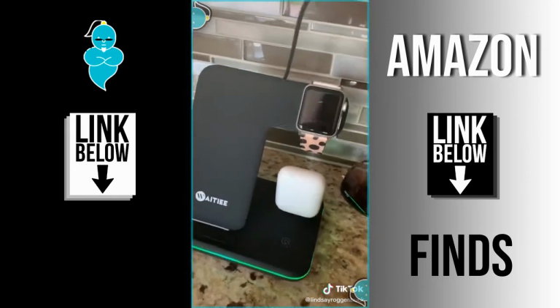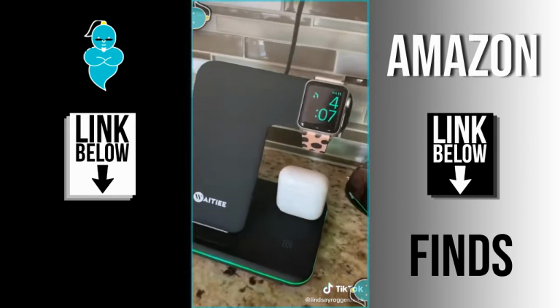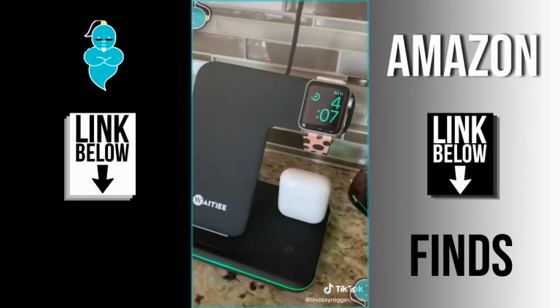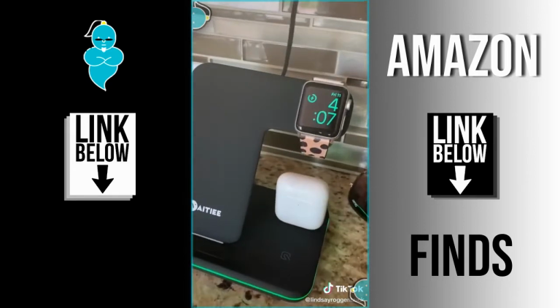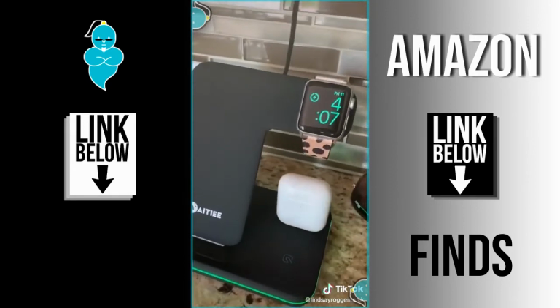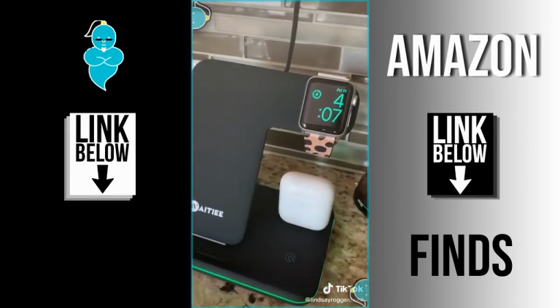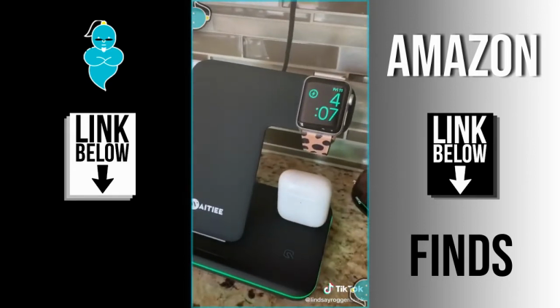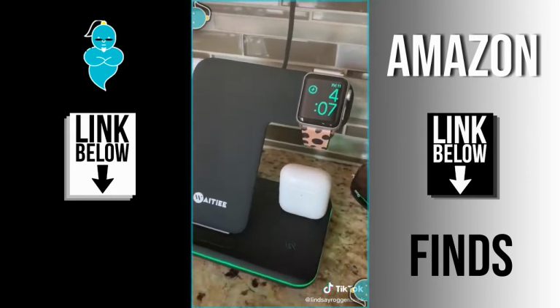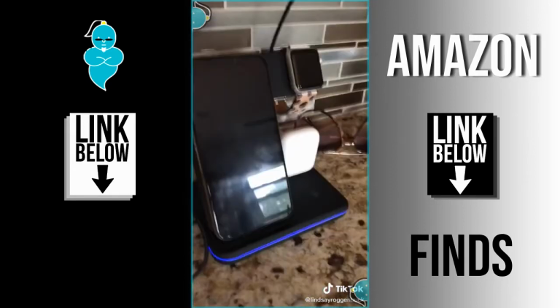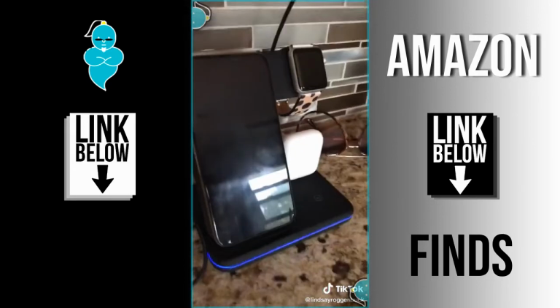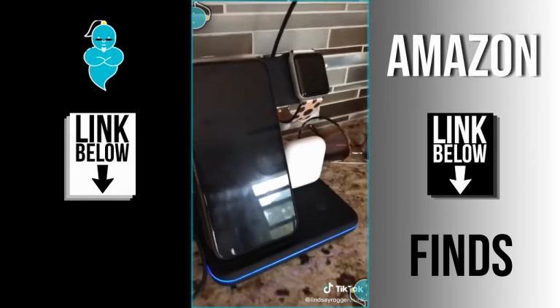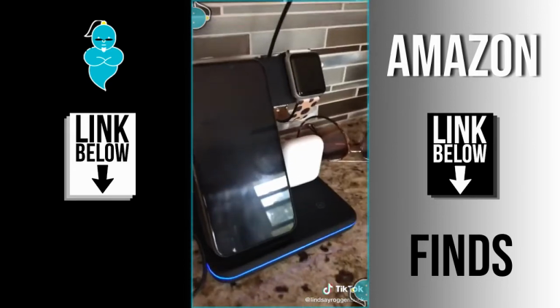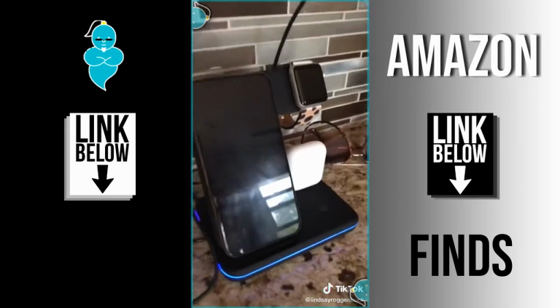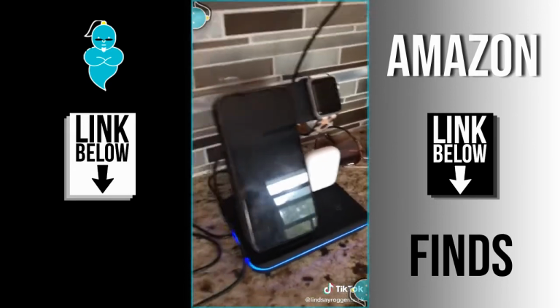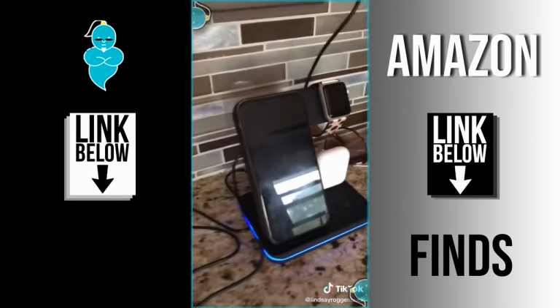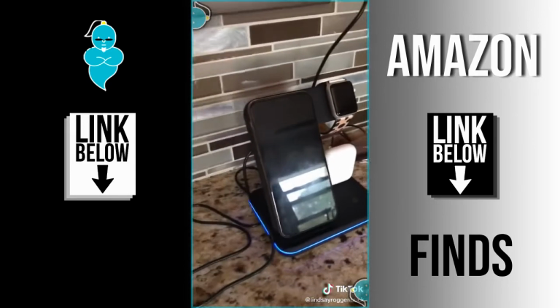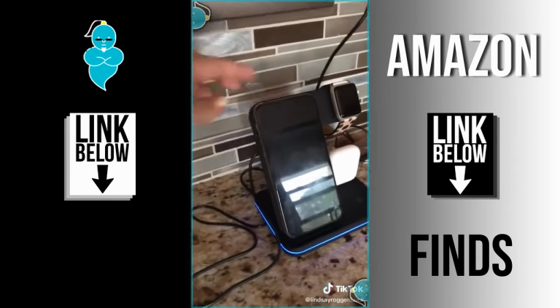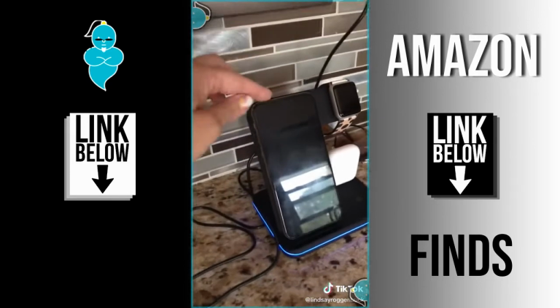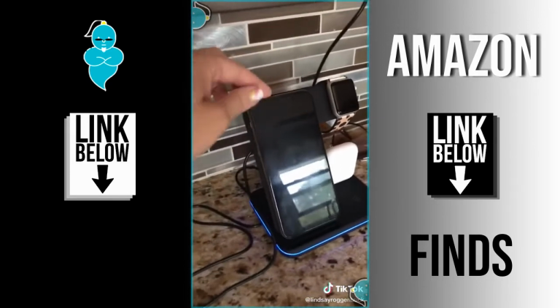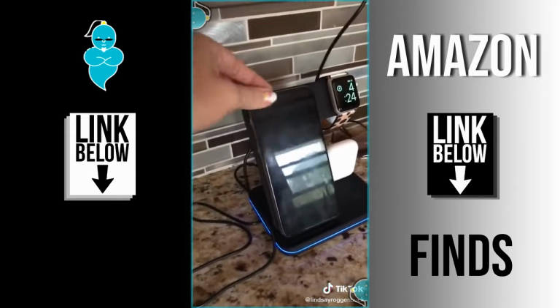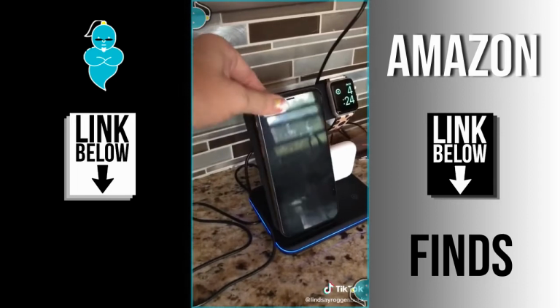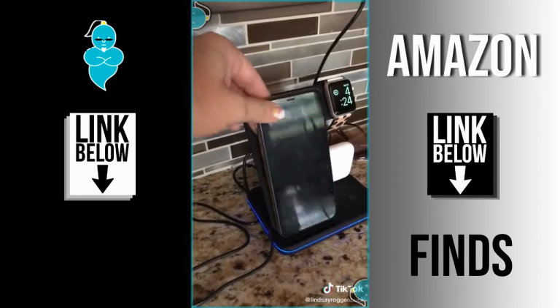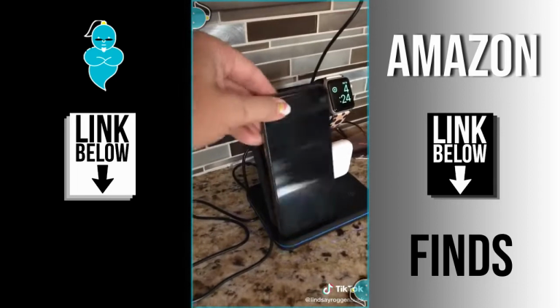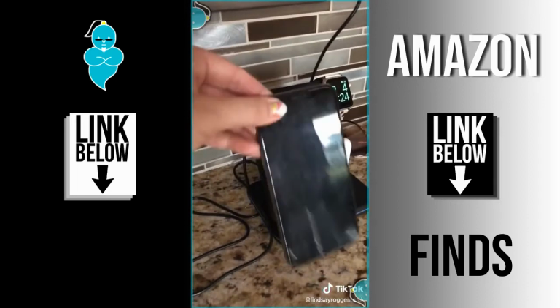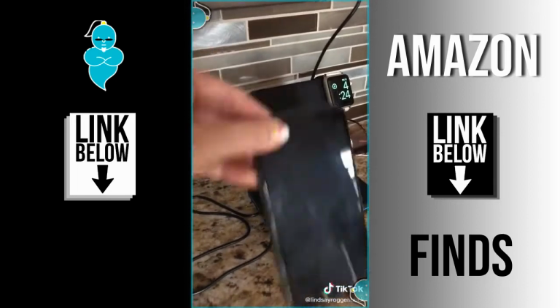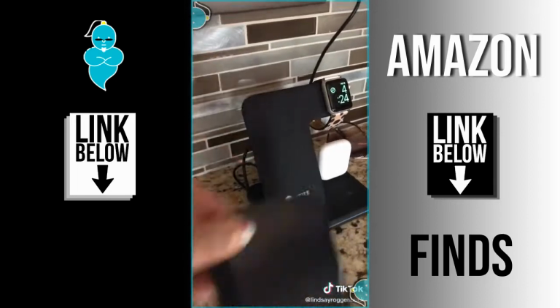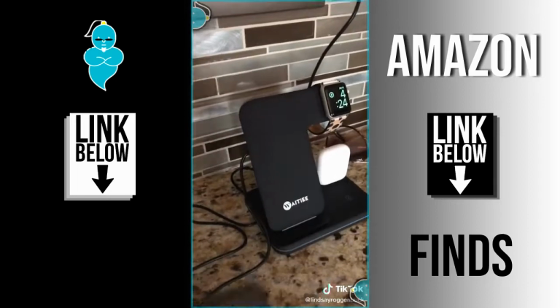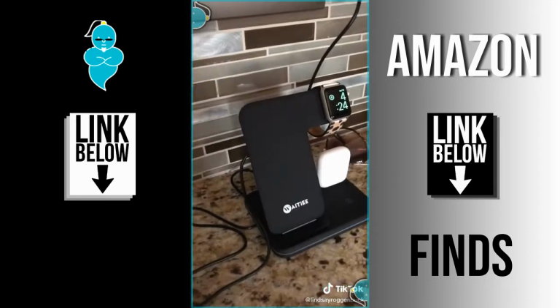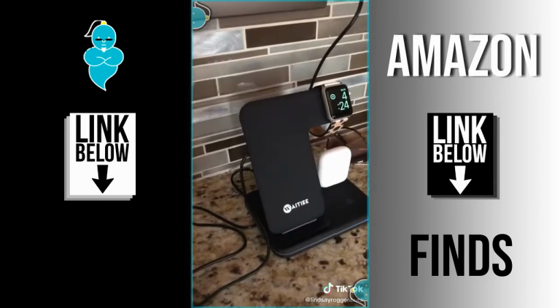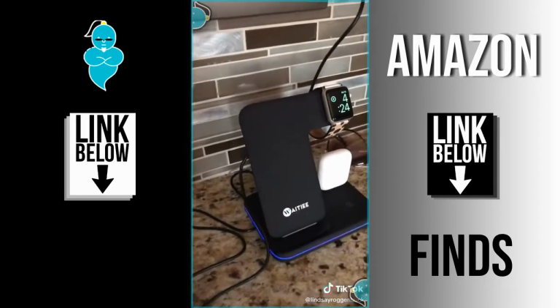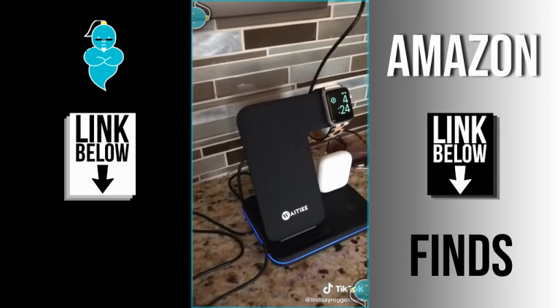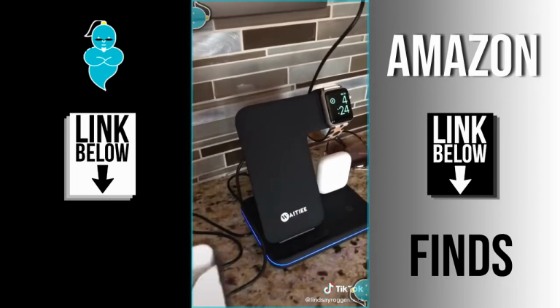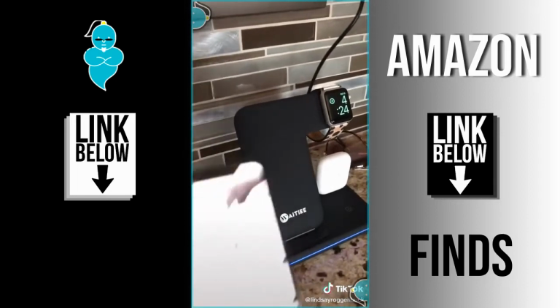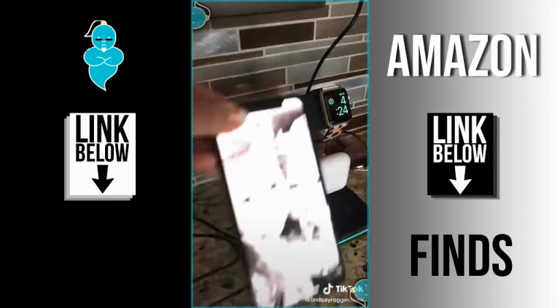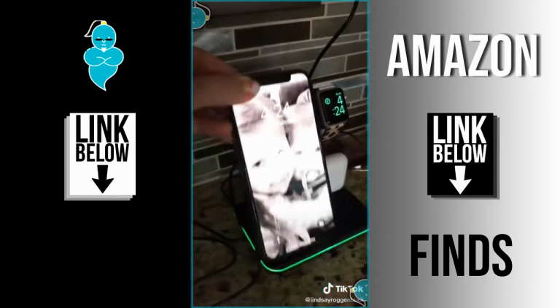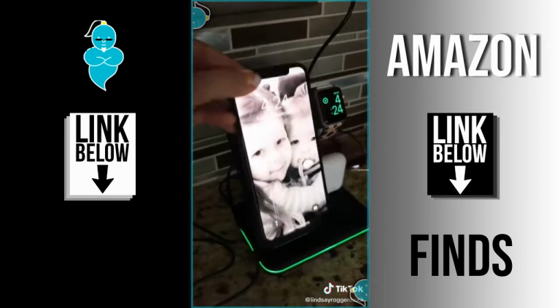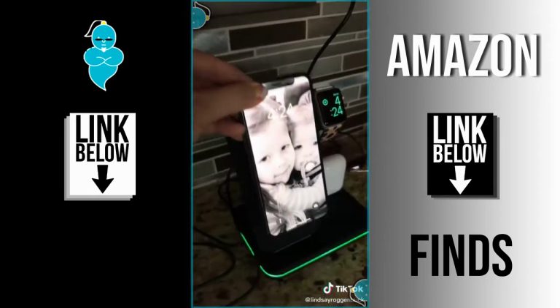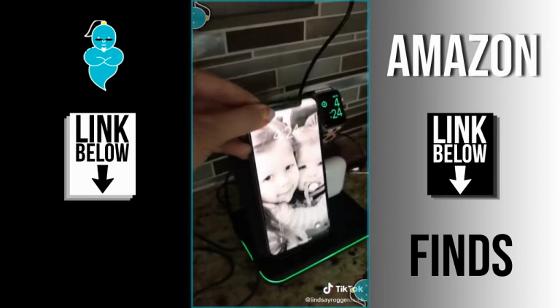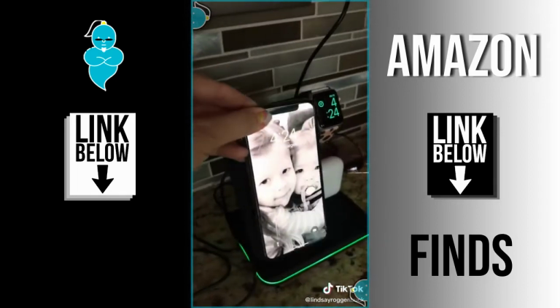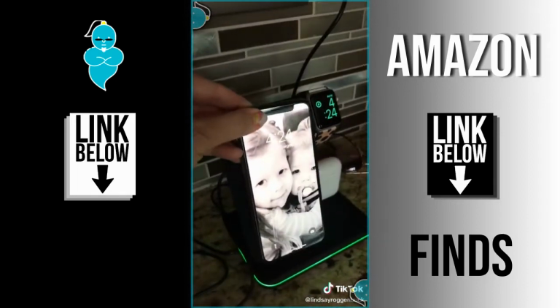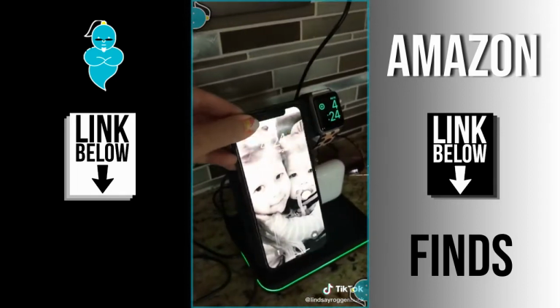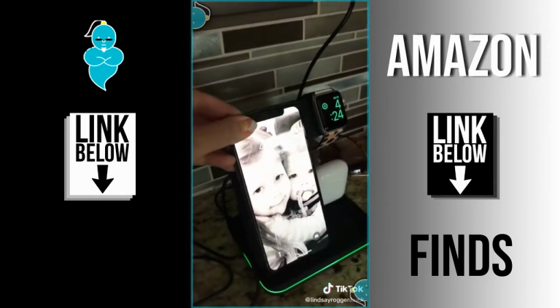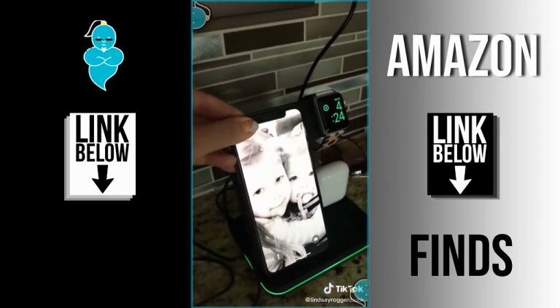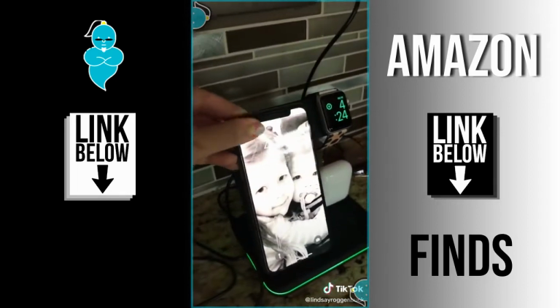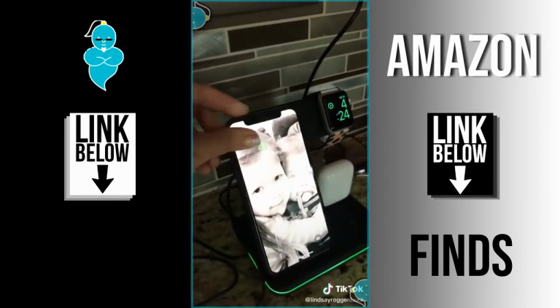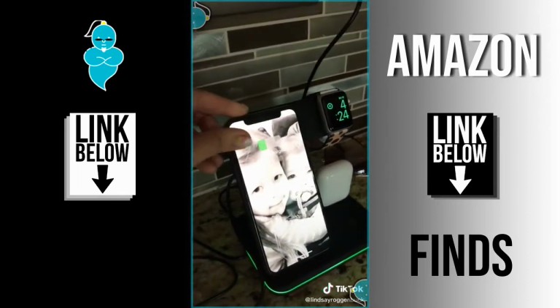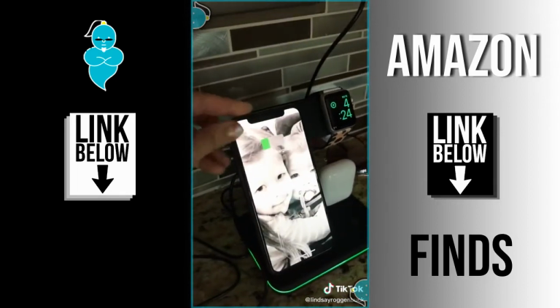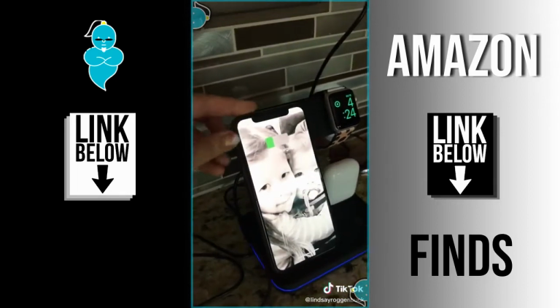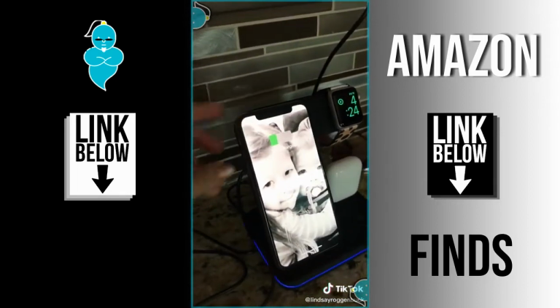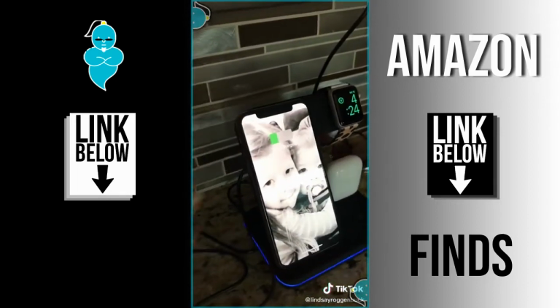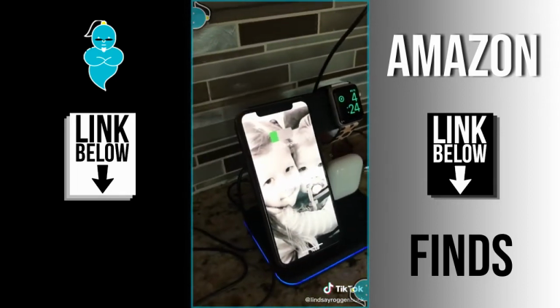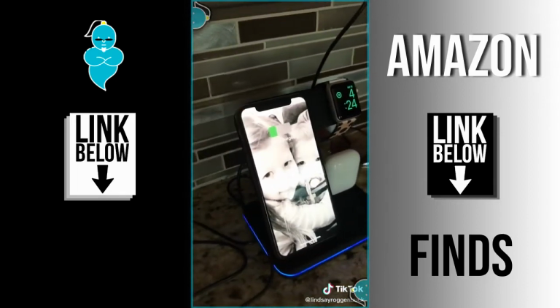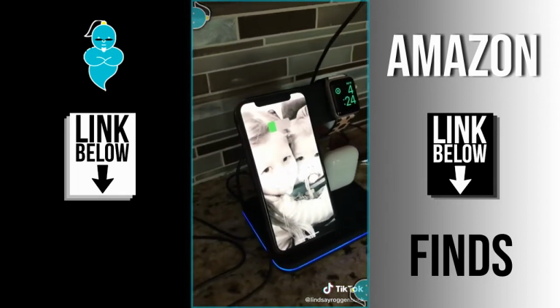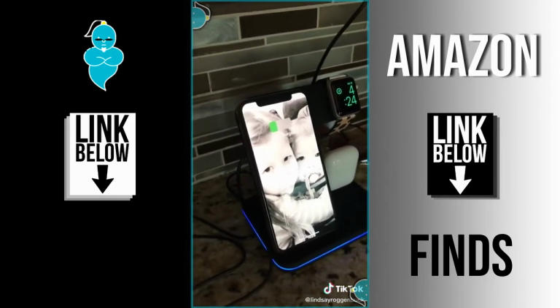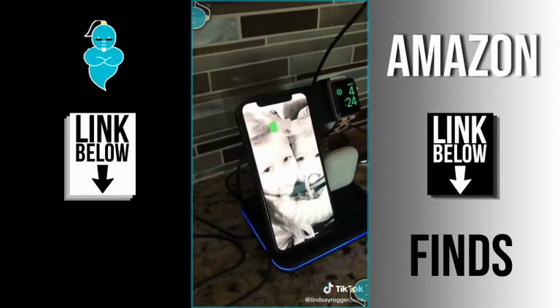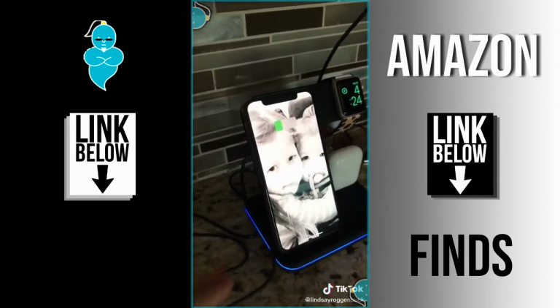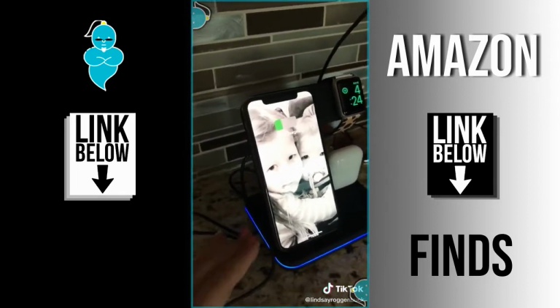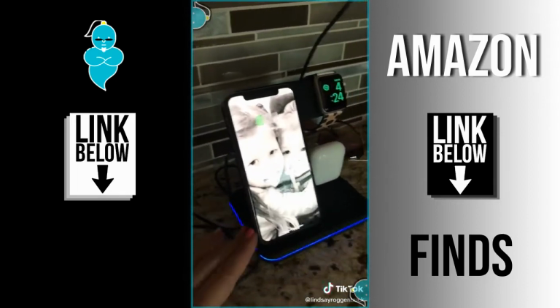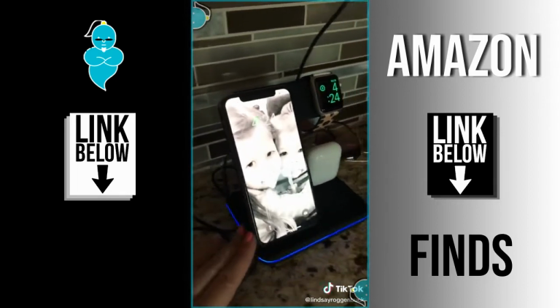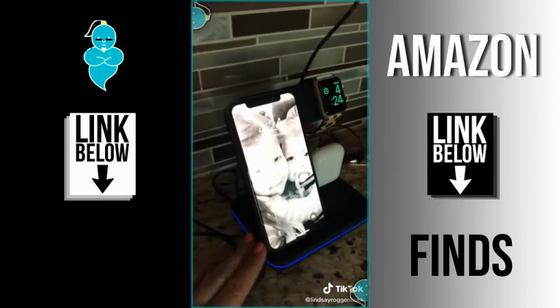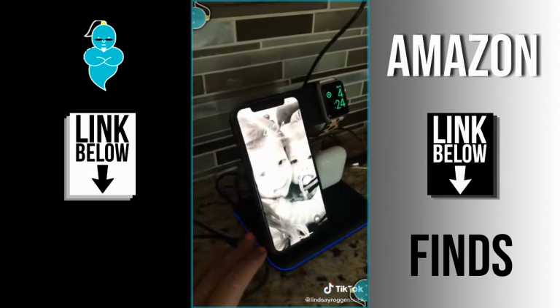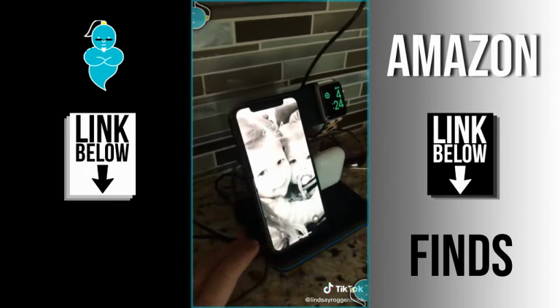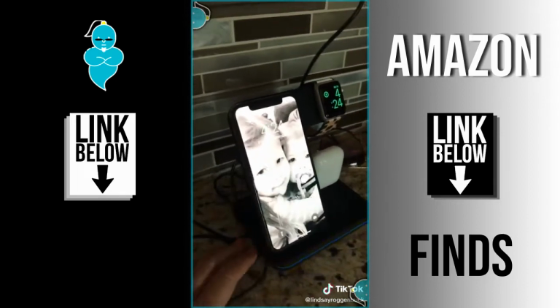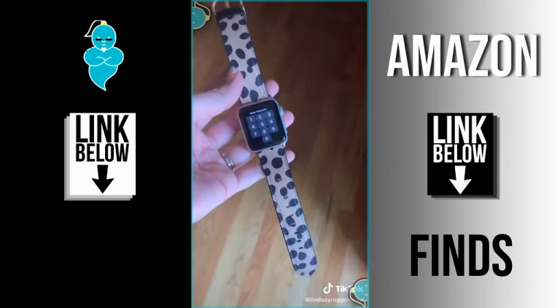You can charge your phone vertically or horizontally in case you want to charge your phone while you're watching a movie. It's compatible with iPhones, Samsung, or any smartphone that meets the Qi standard.